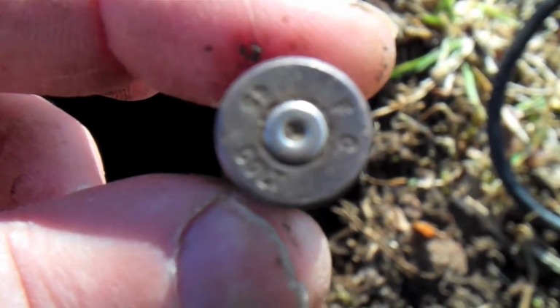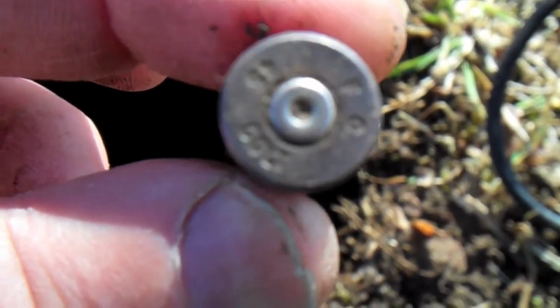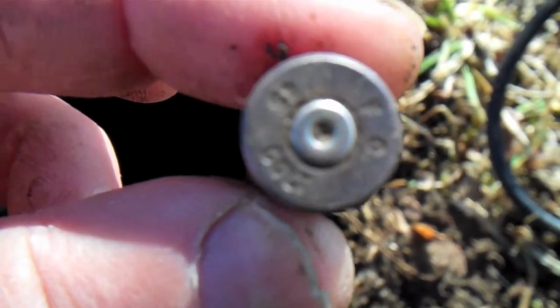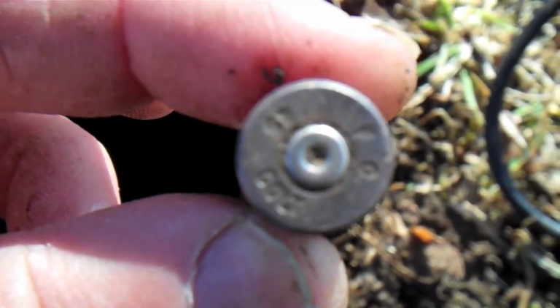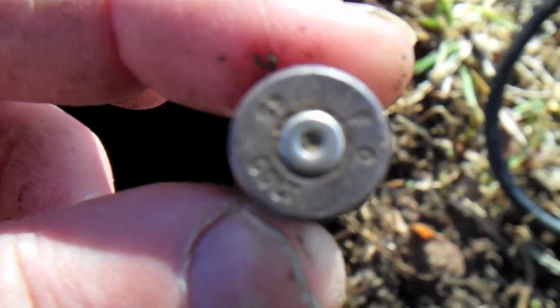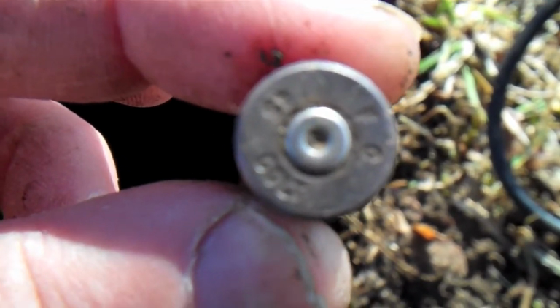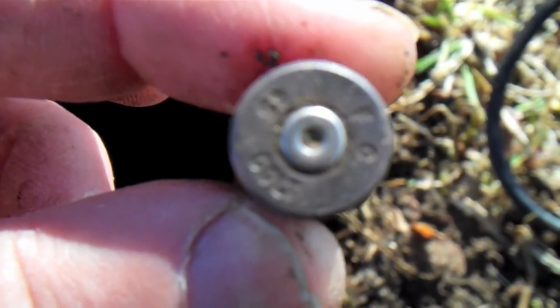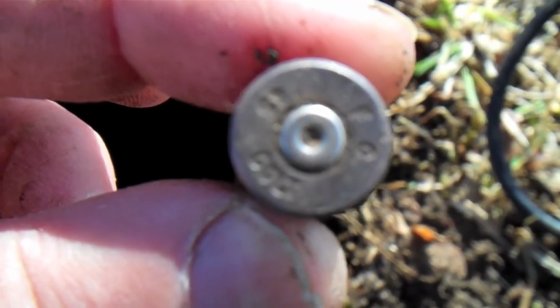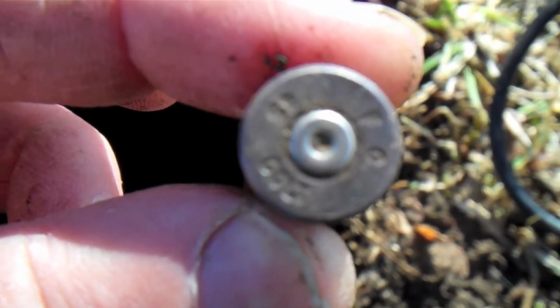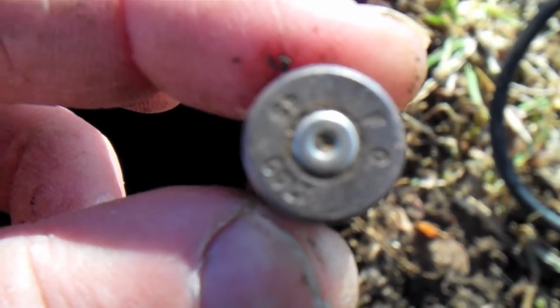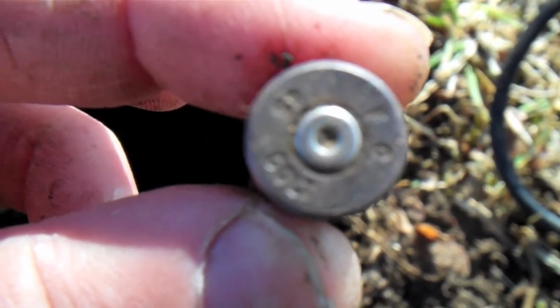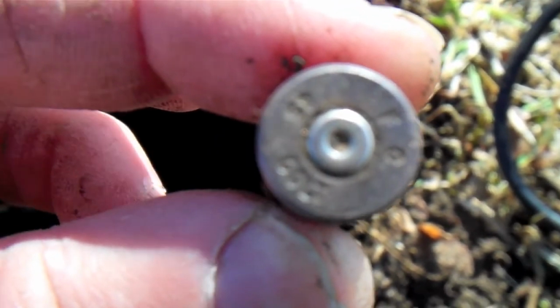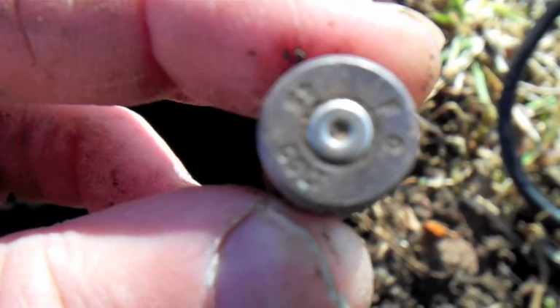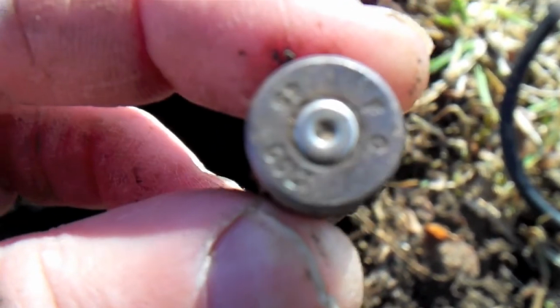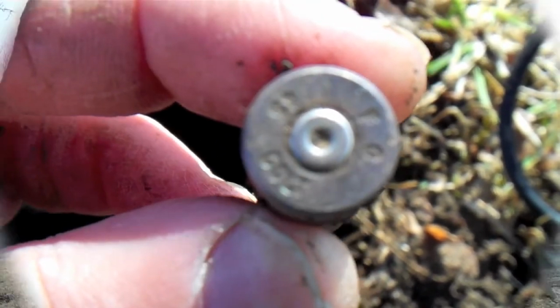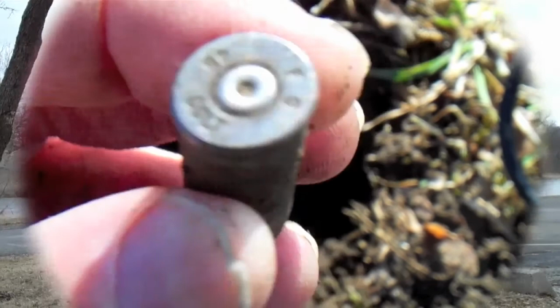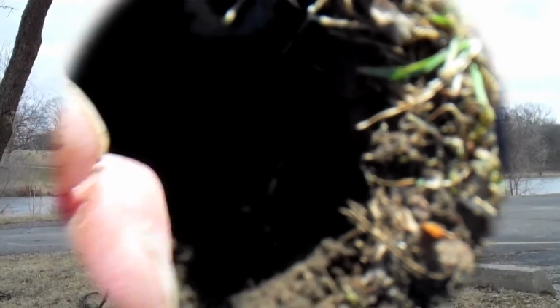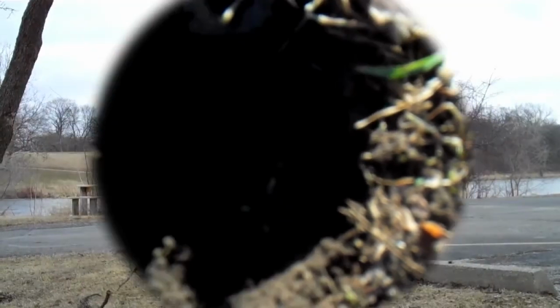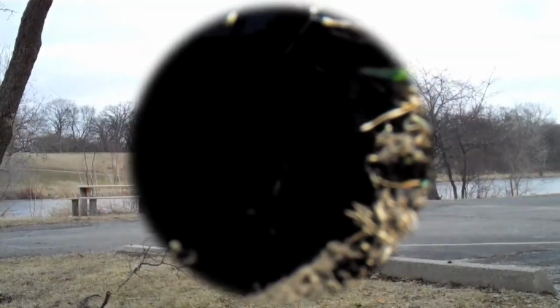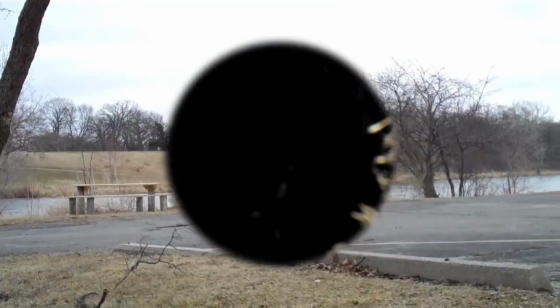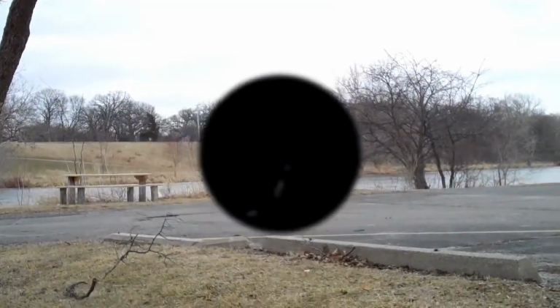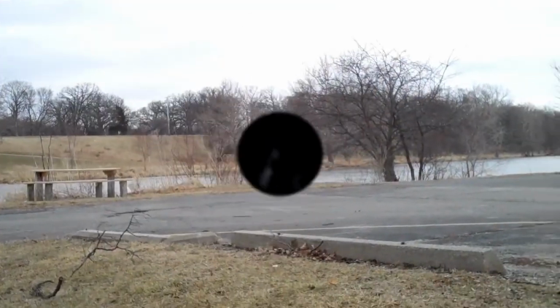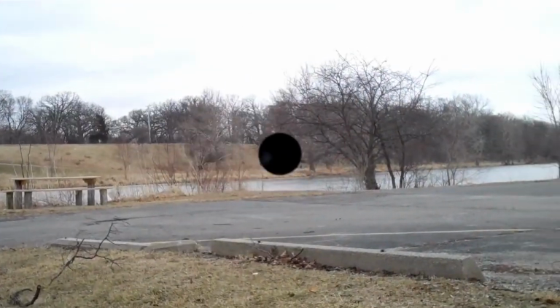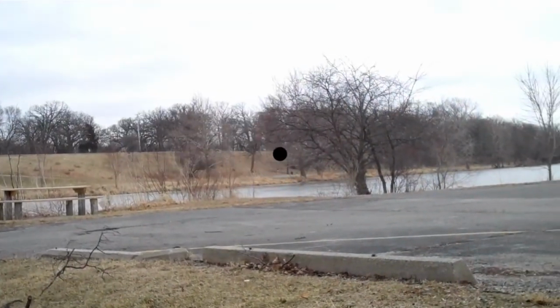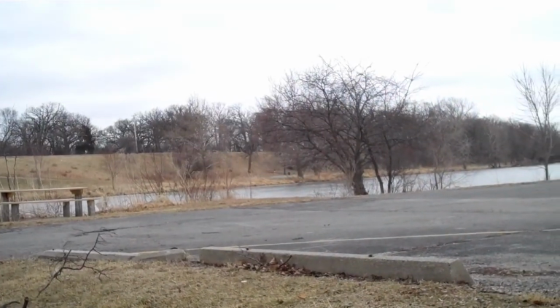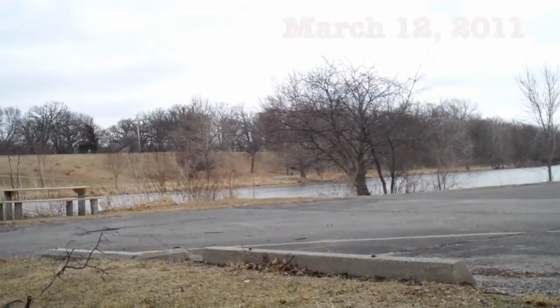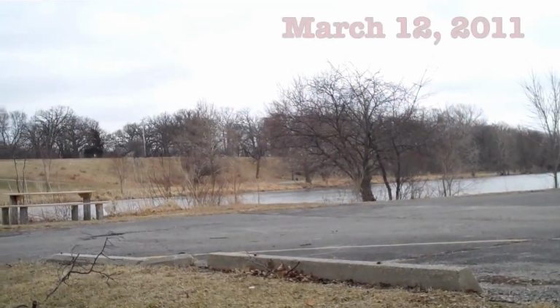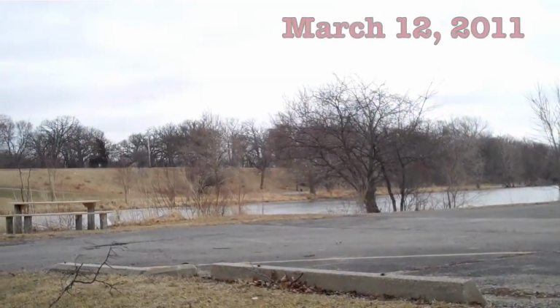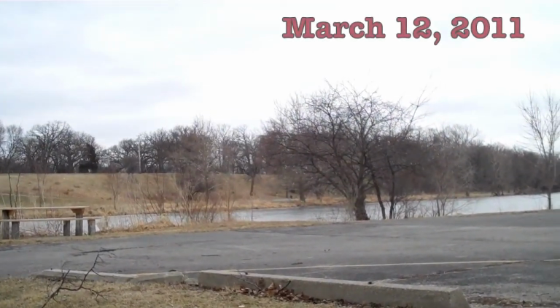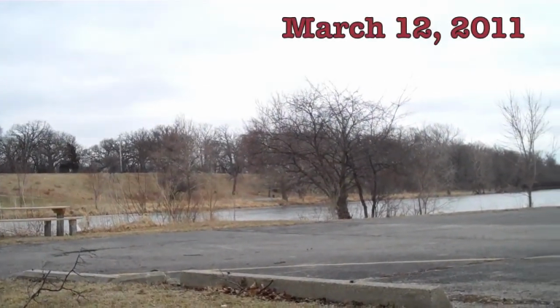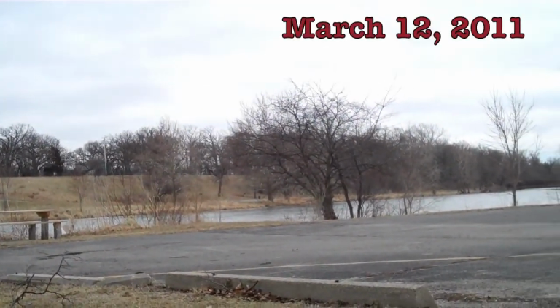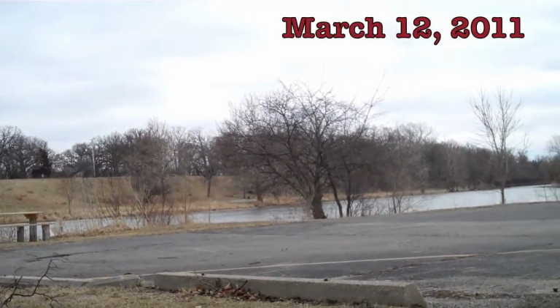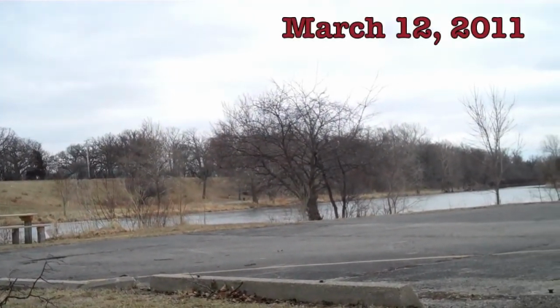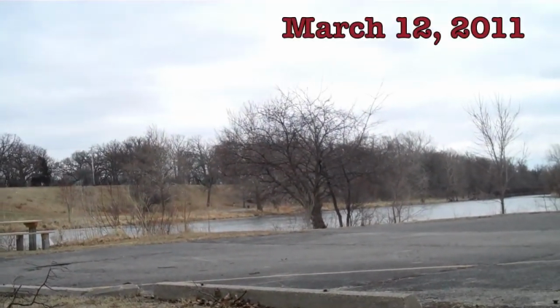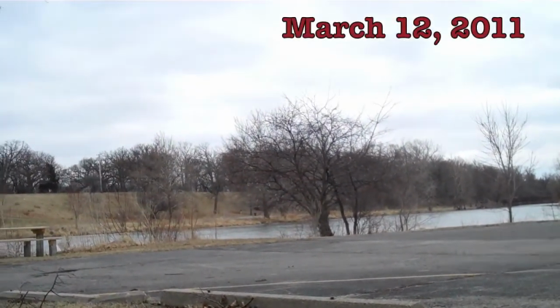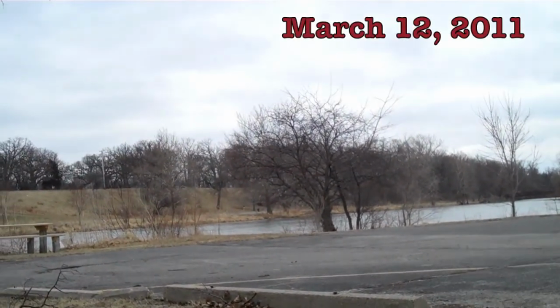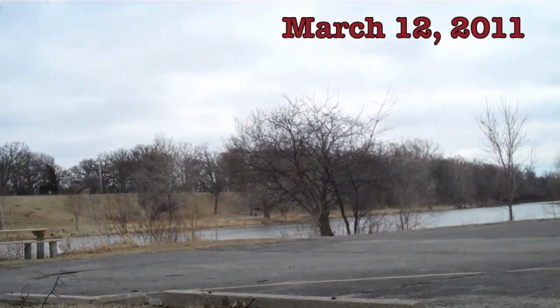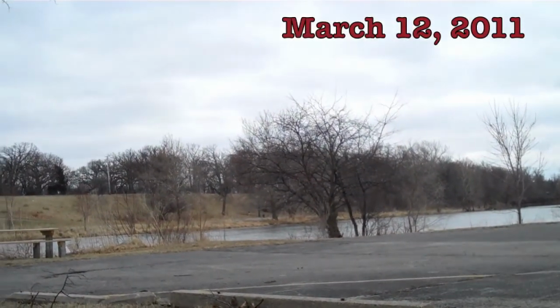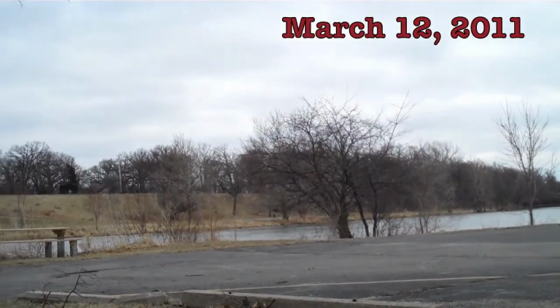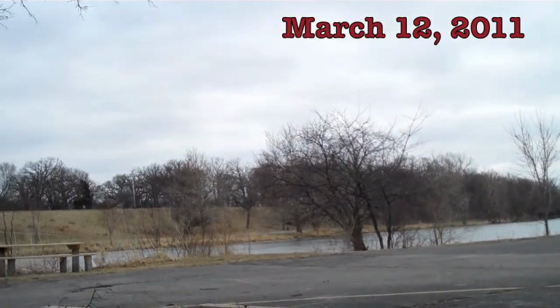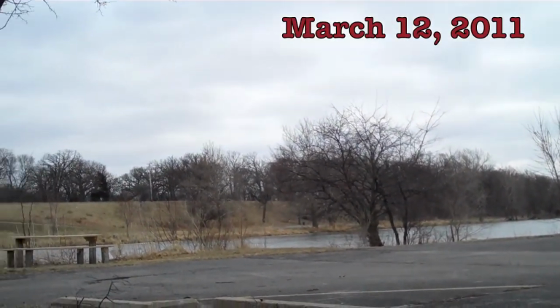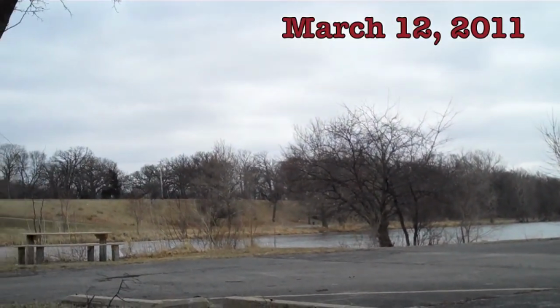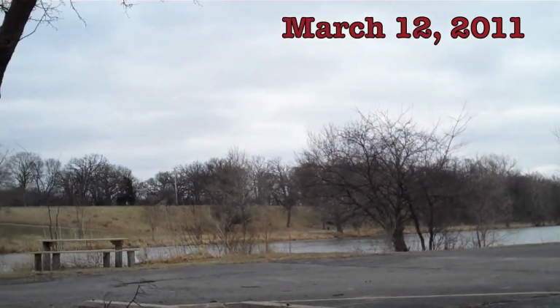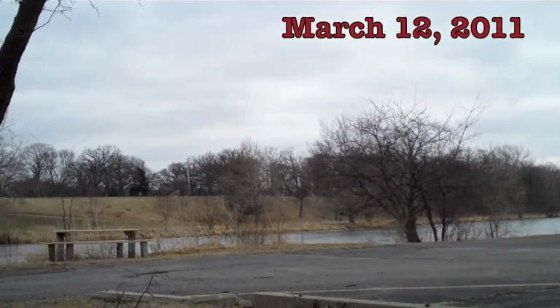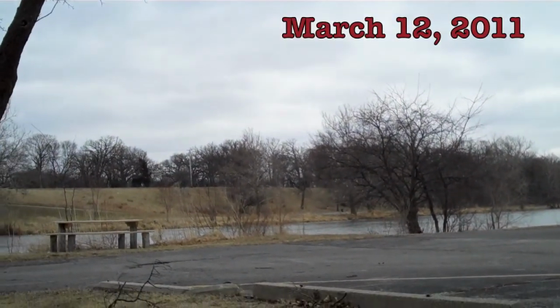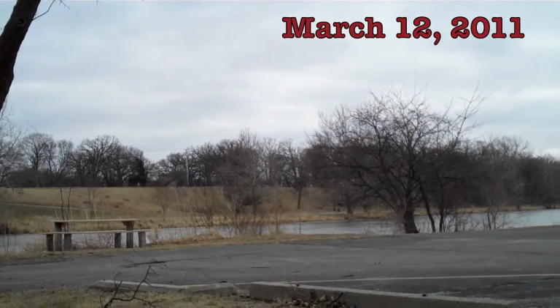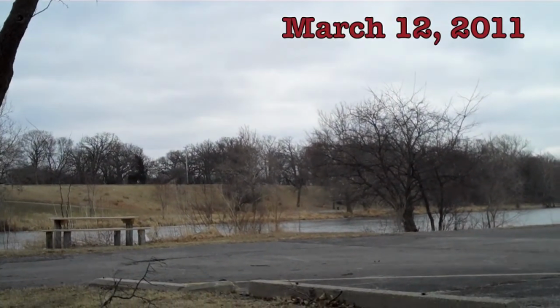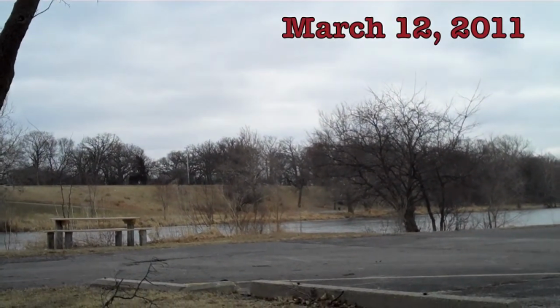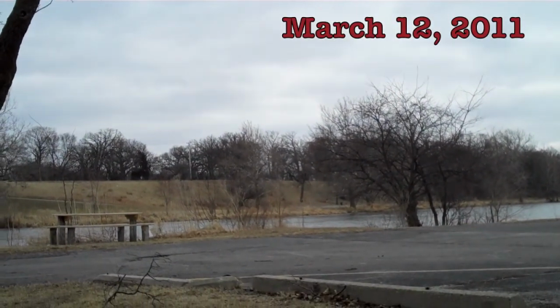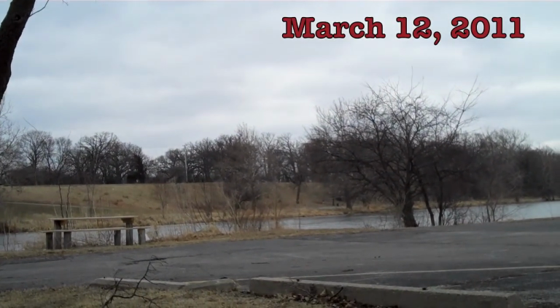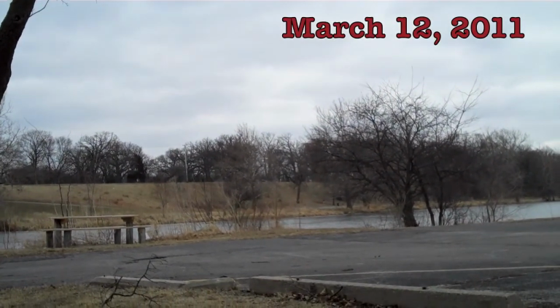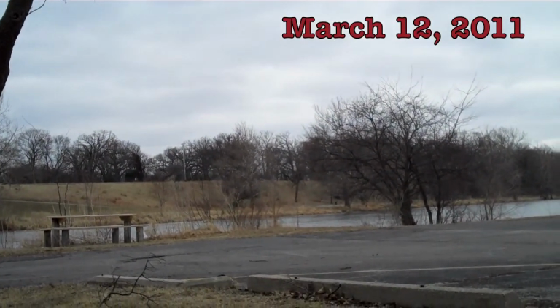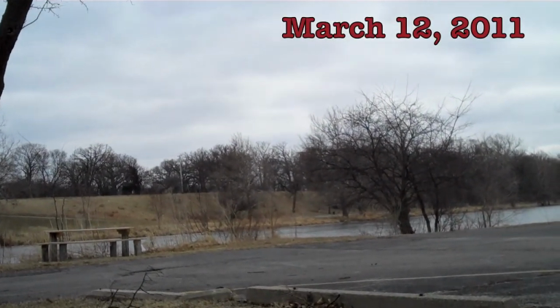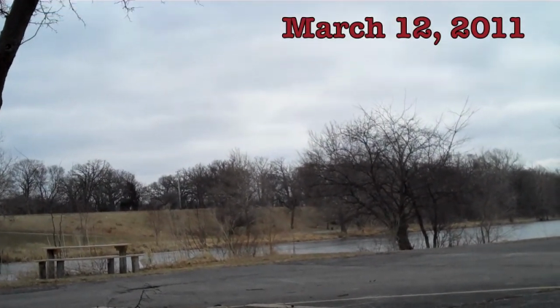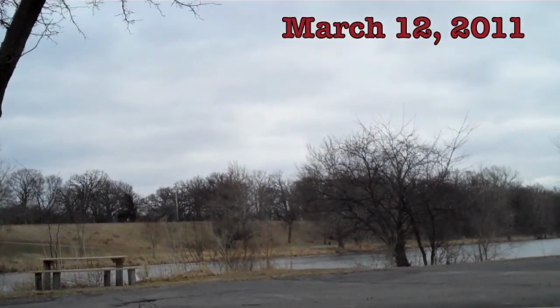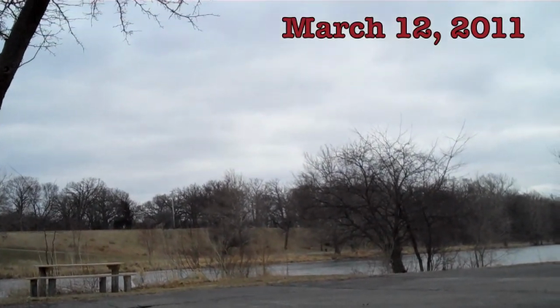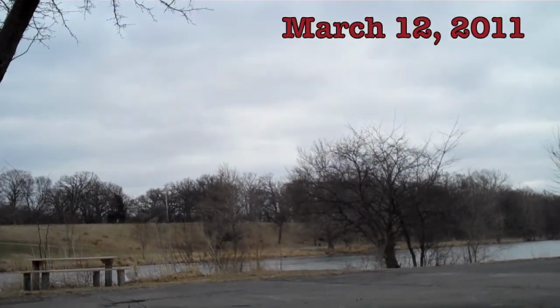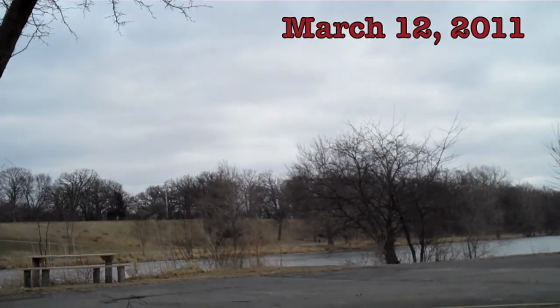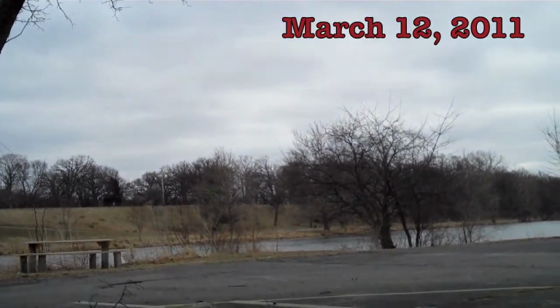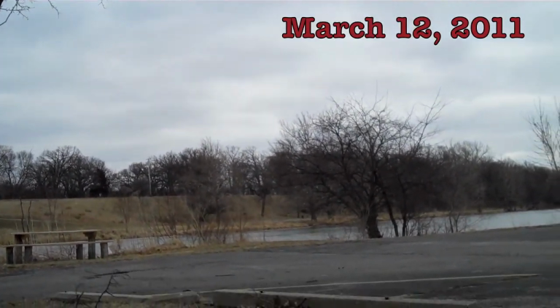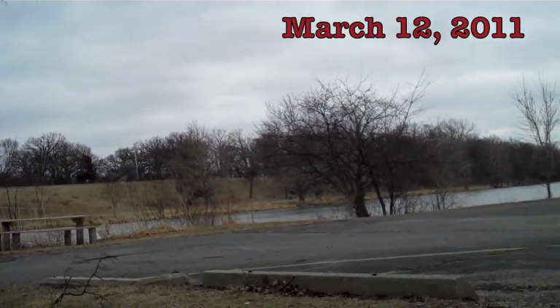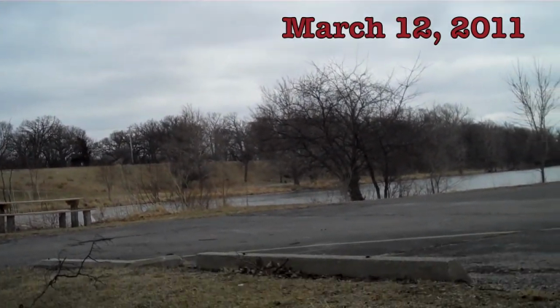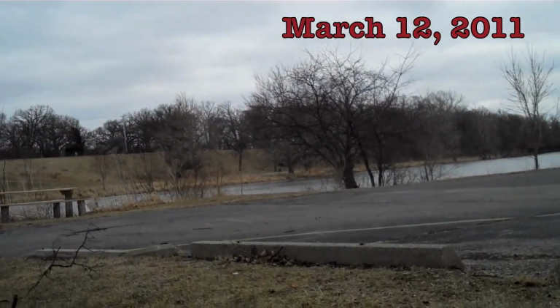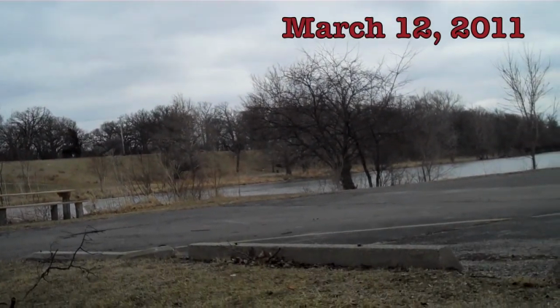On to the next. Hey guys, metal detective here down along the river today. It's windy. It's 40 degrees.